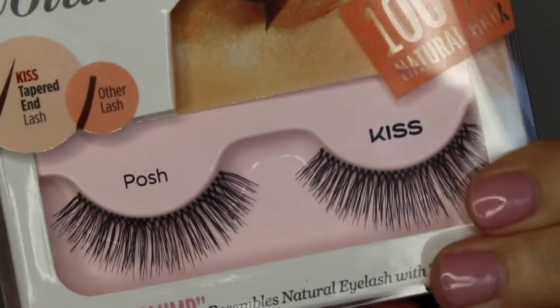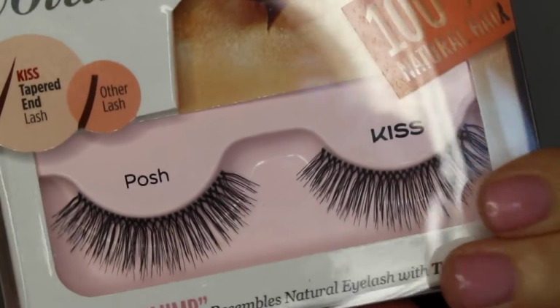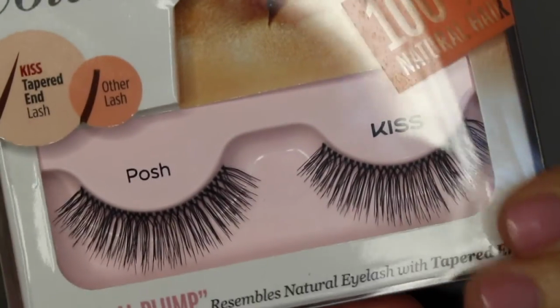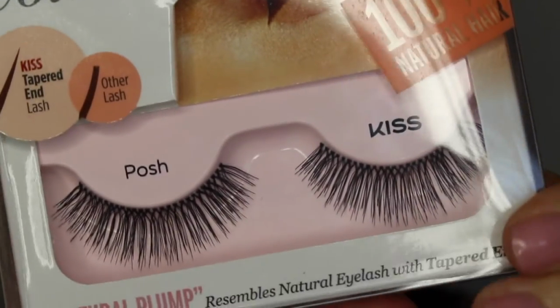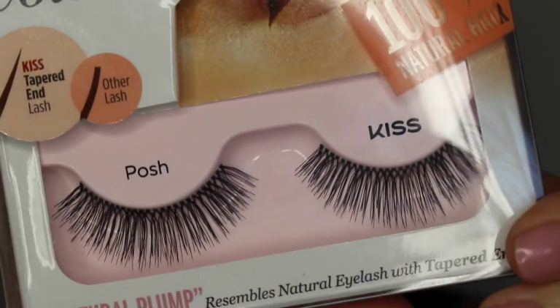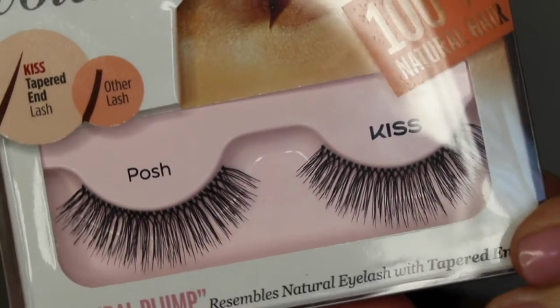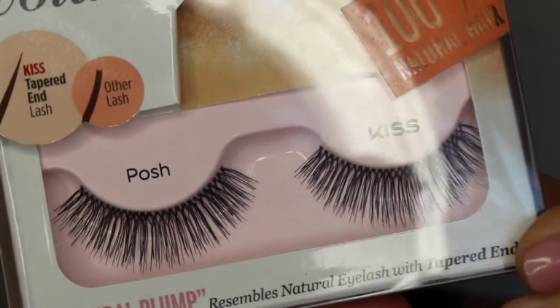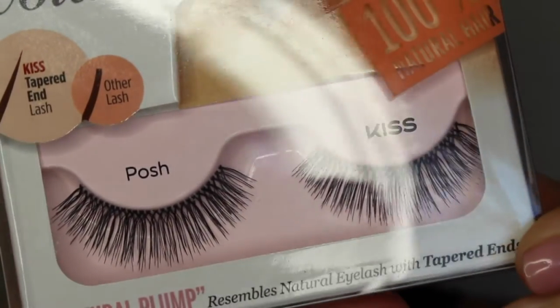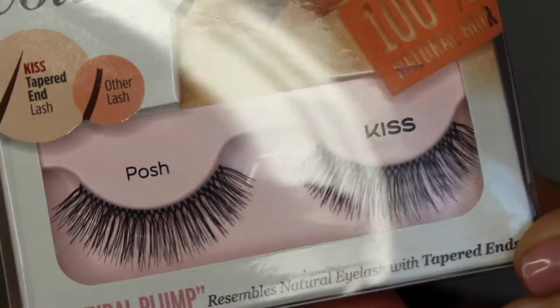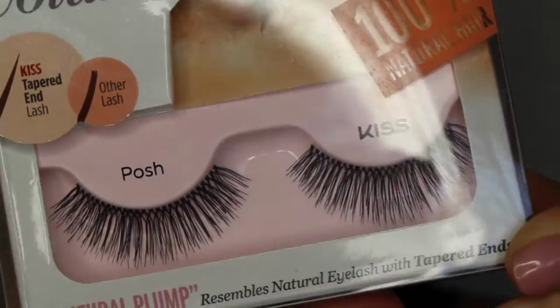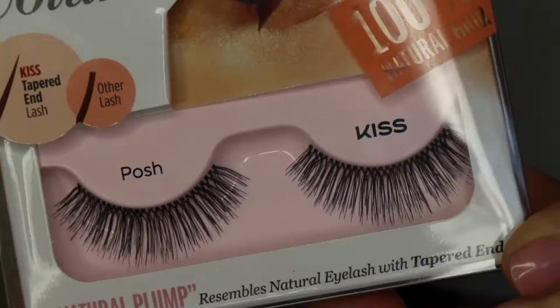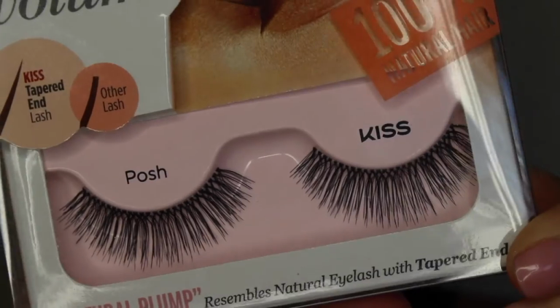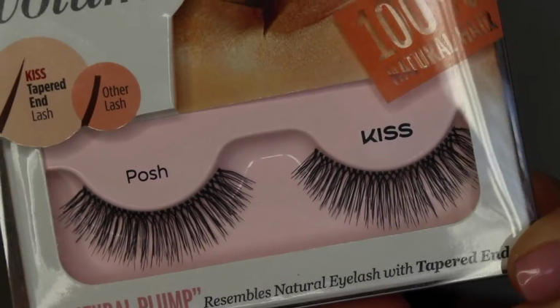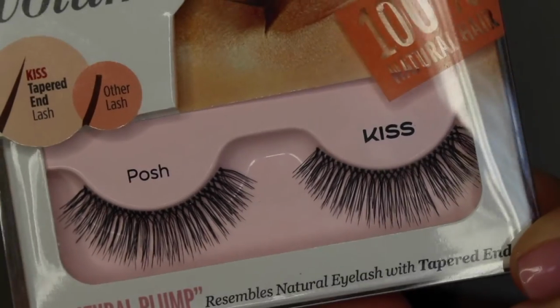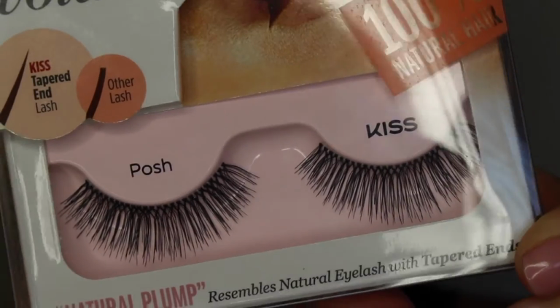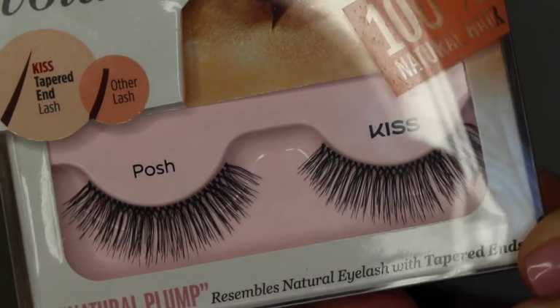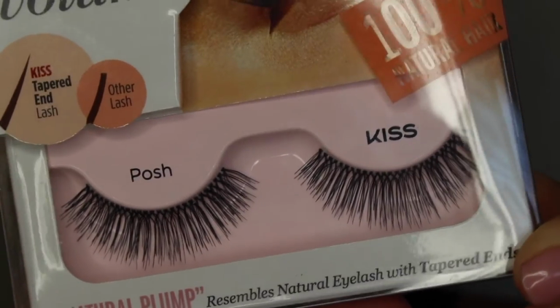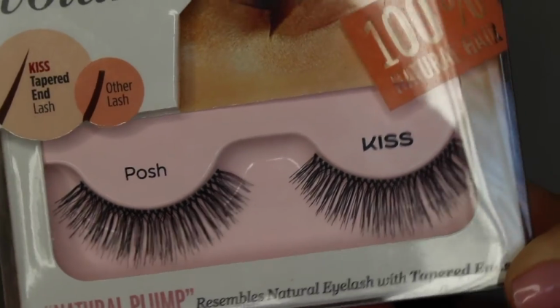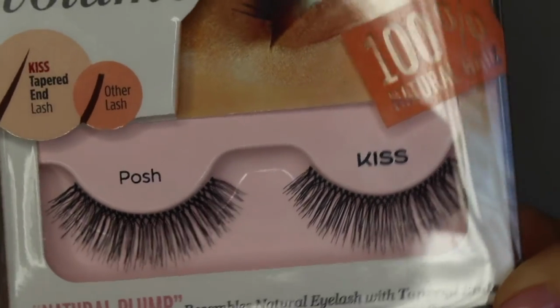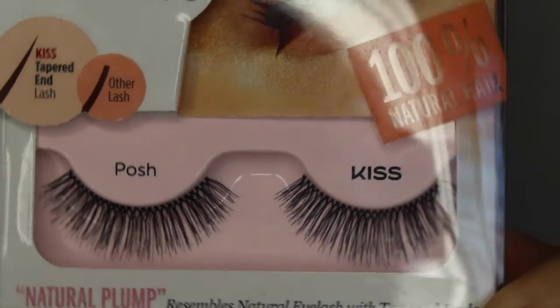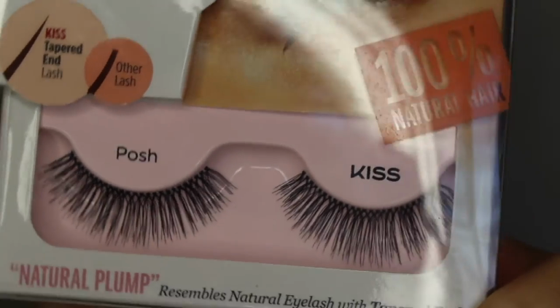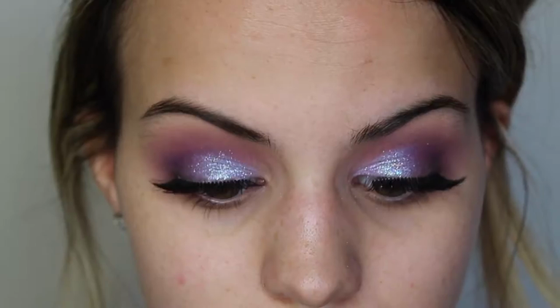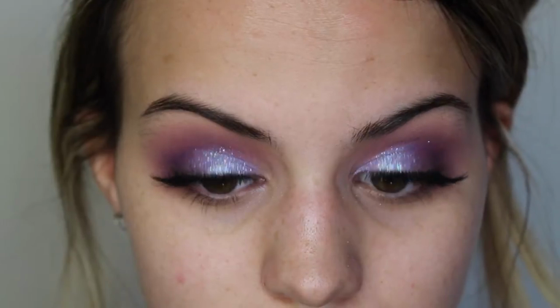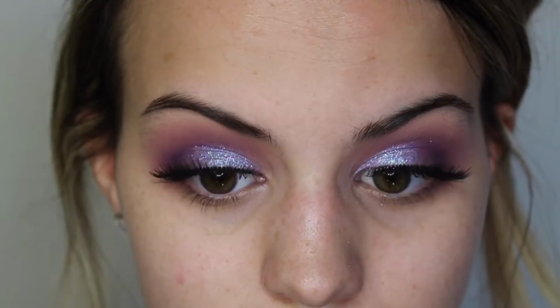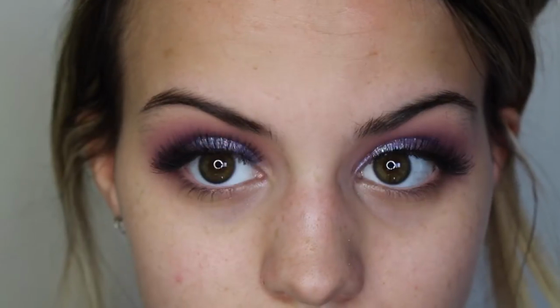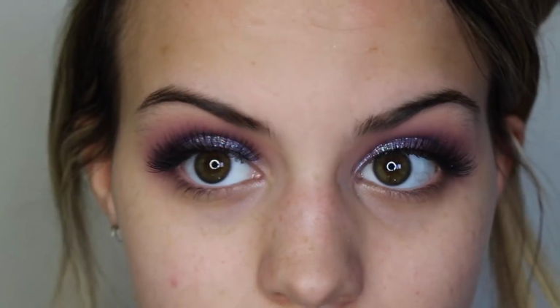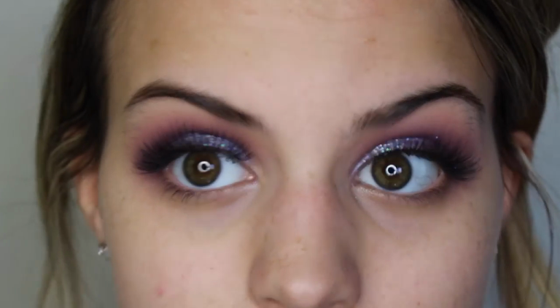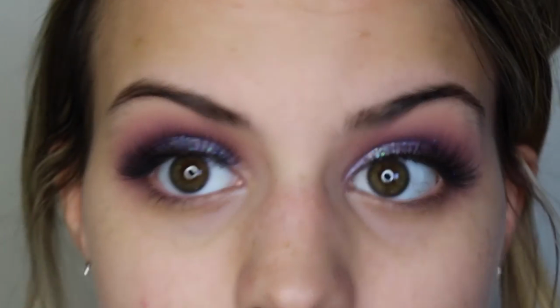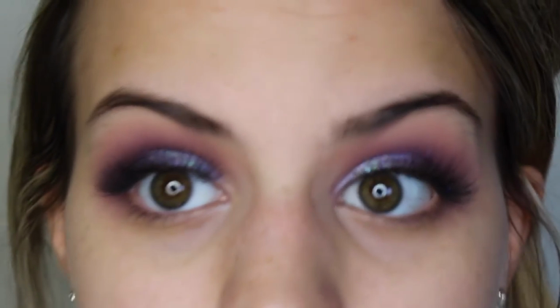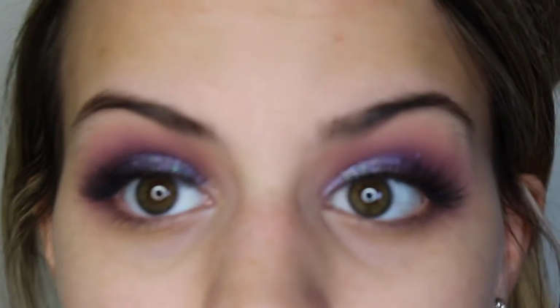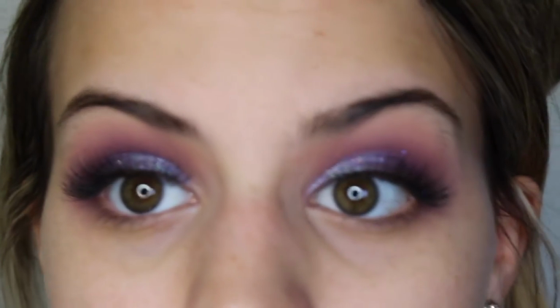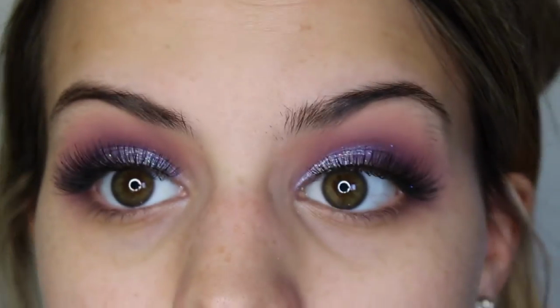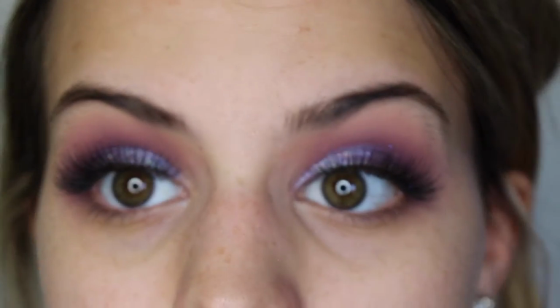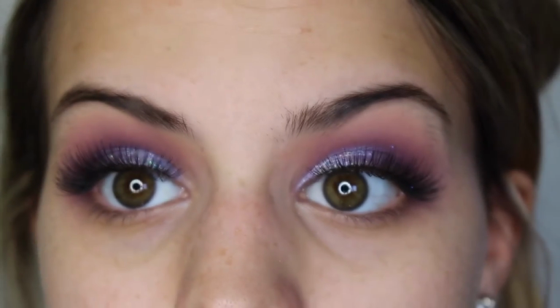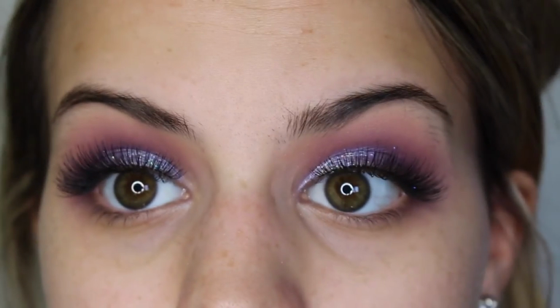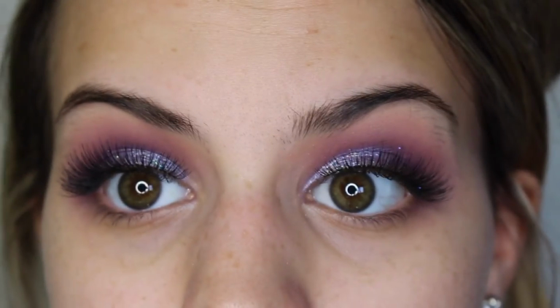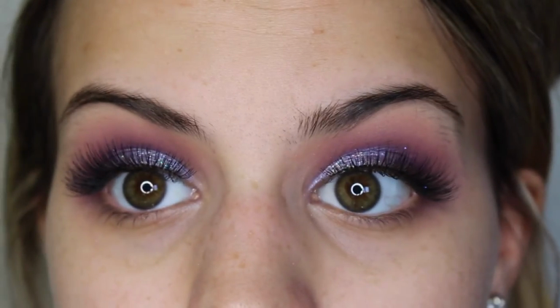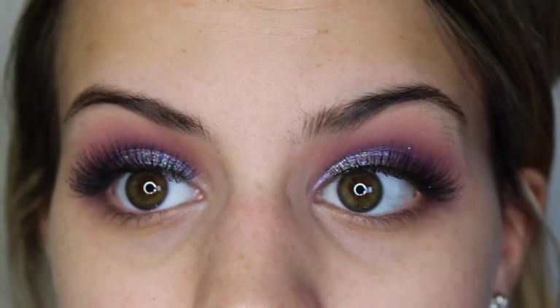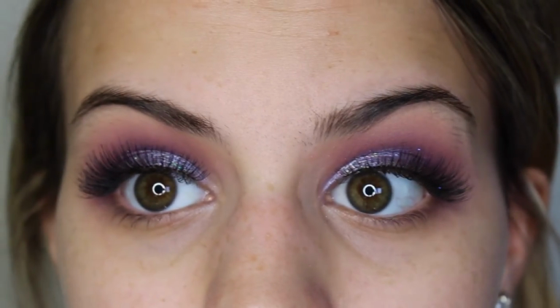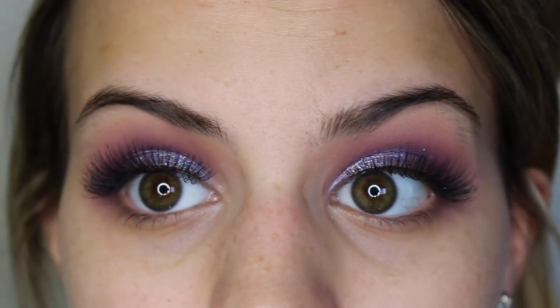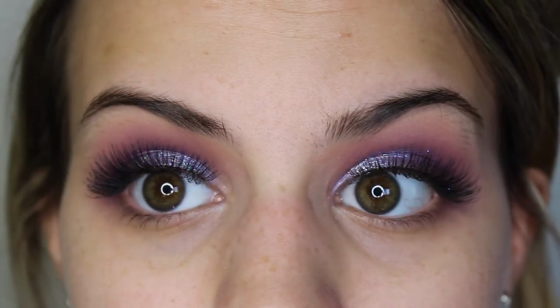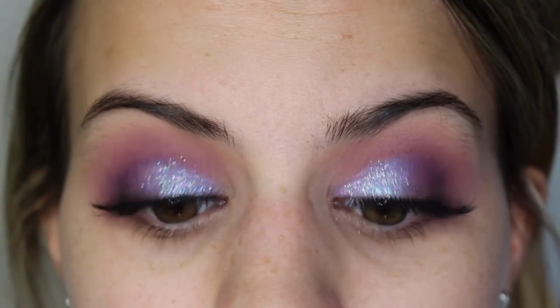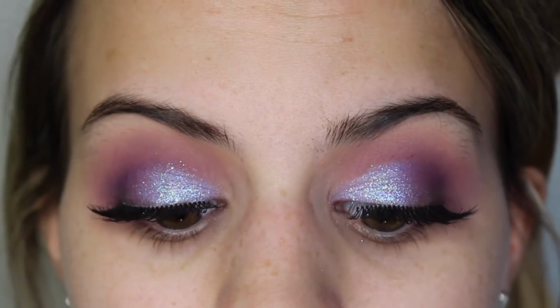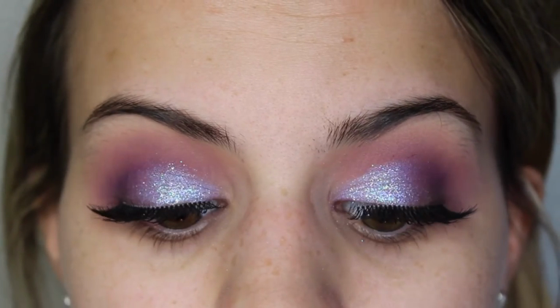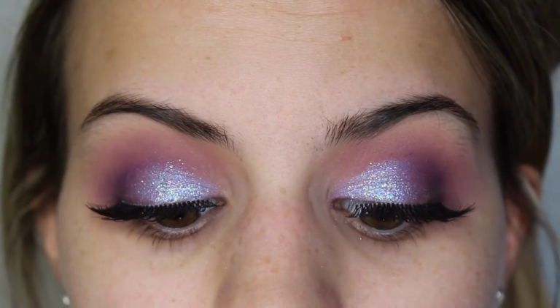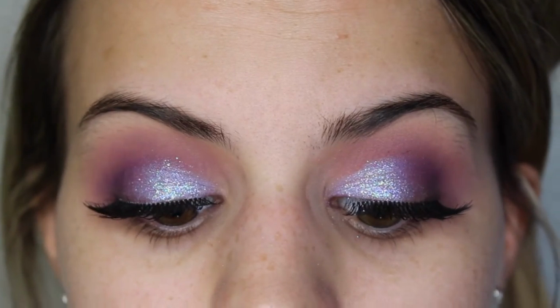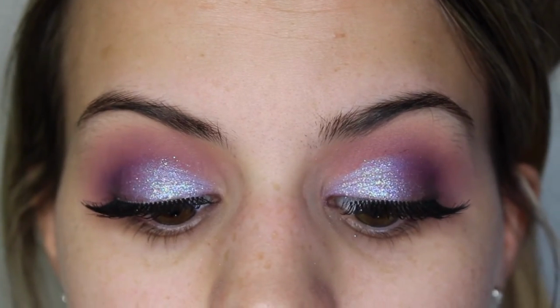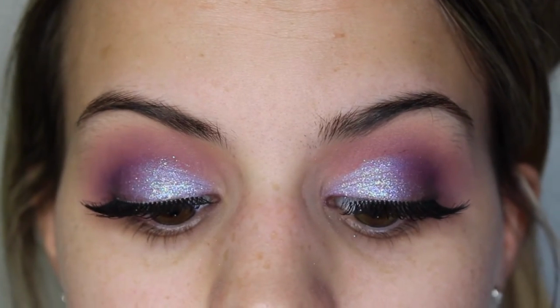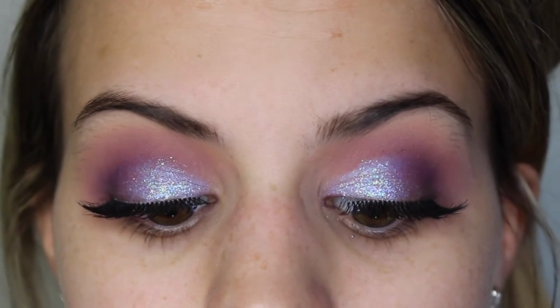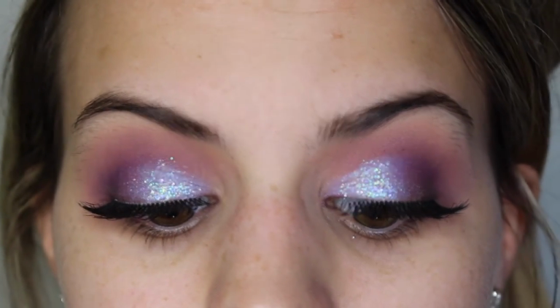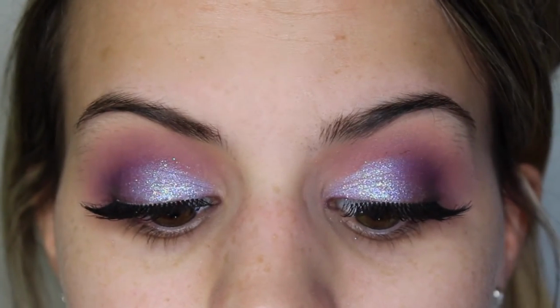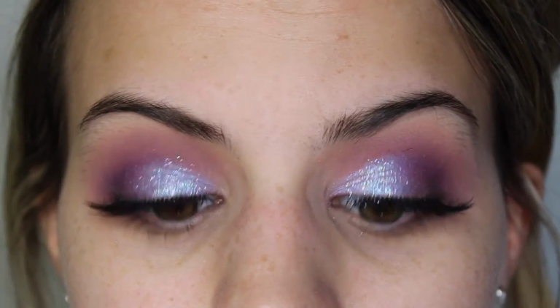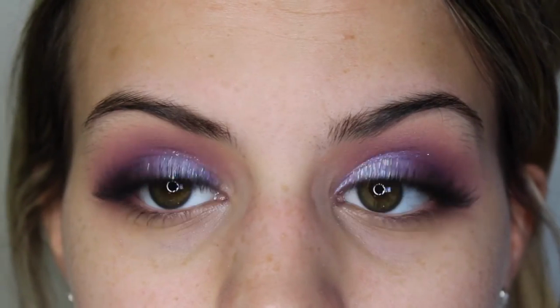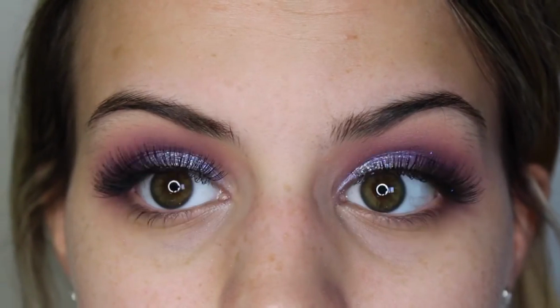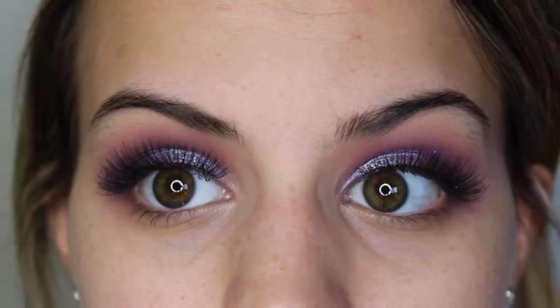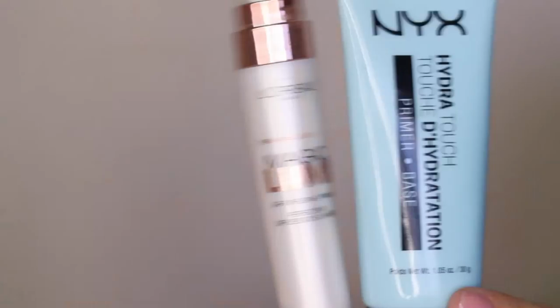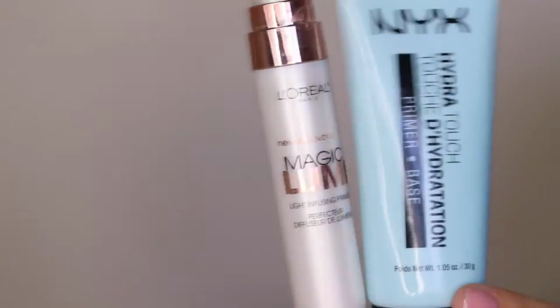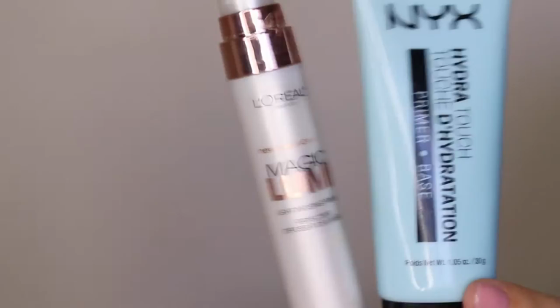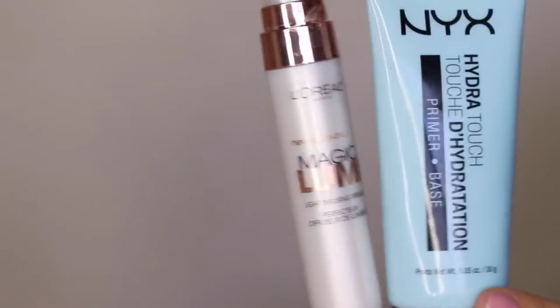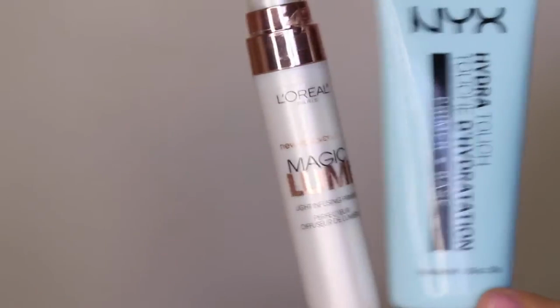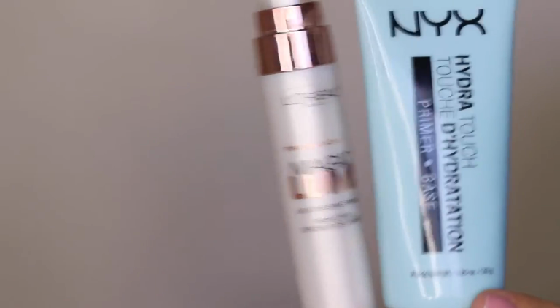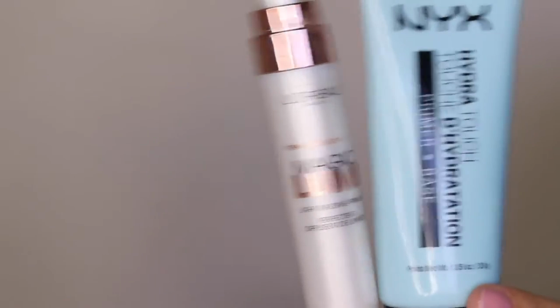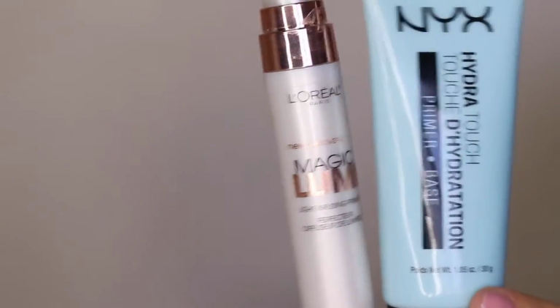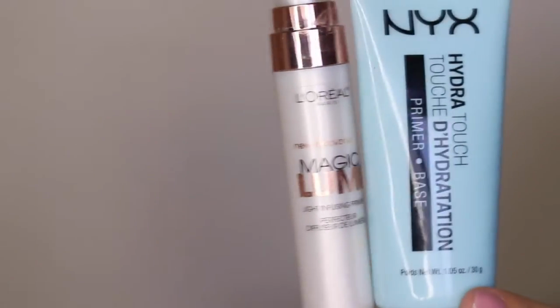For lashes today, I'm going to go in with these KISS lashes in the style Posh. I wanted something nice and fluffy and these are perfect for this look.